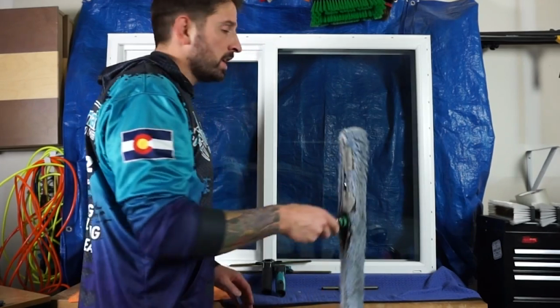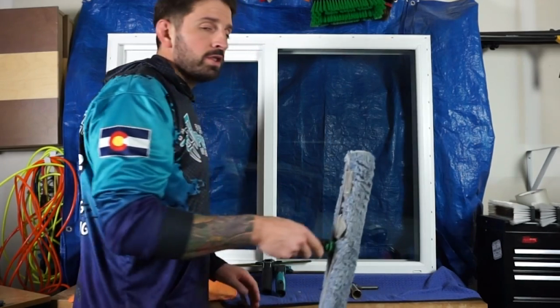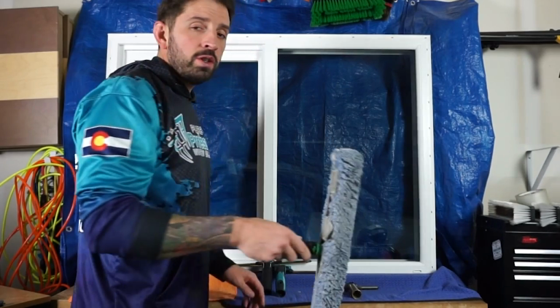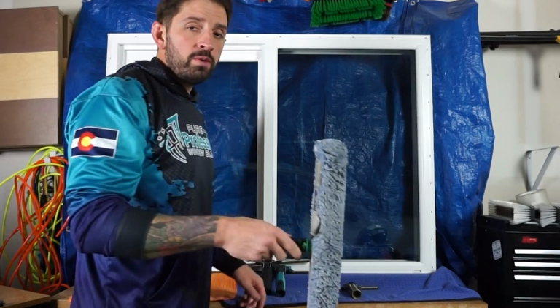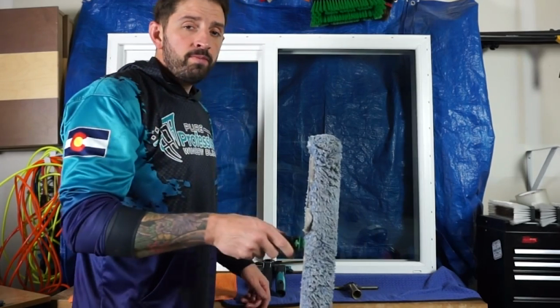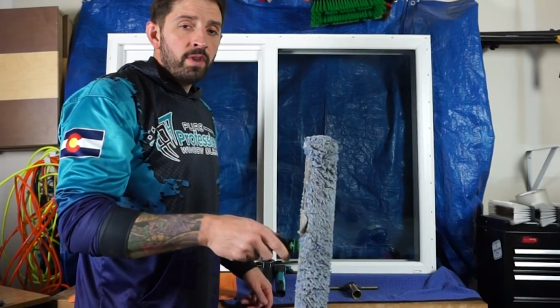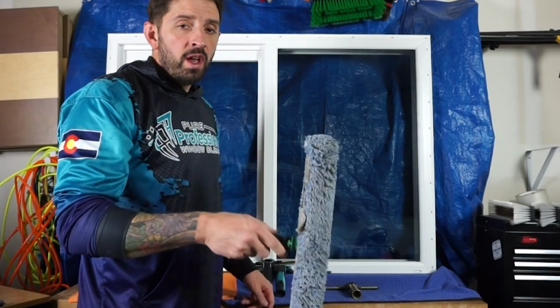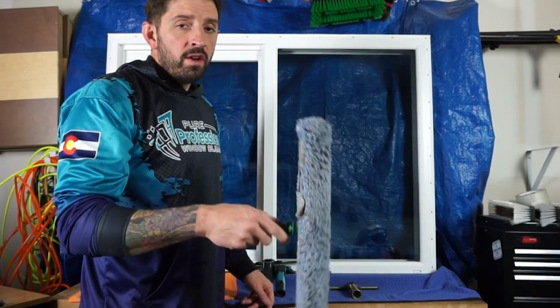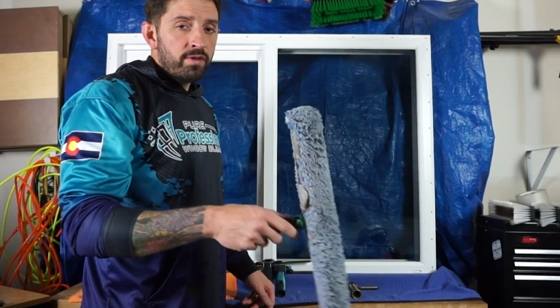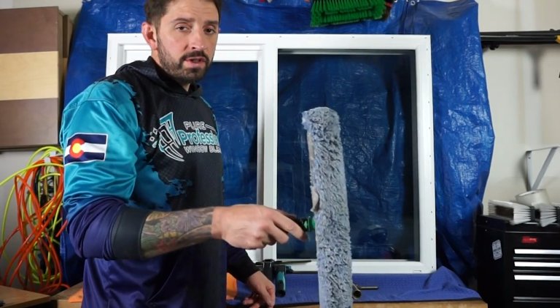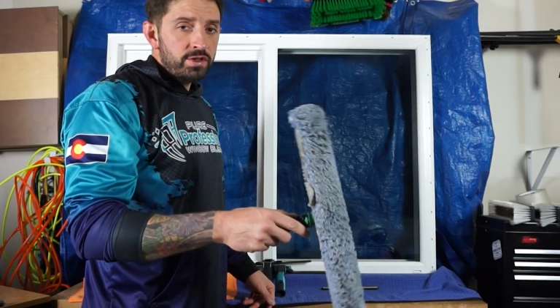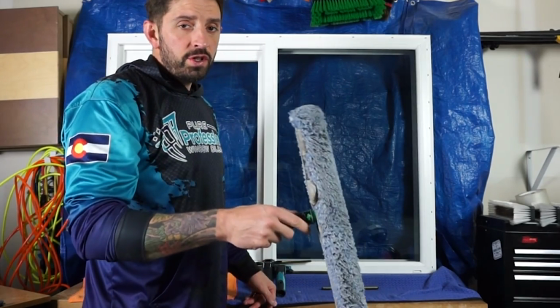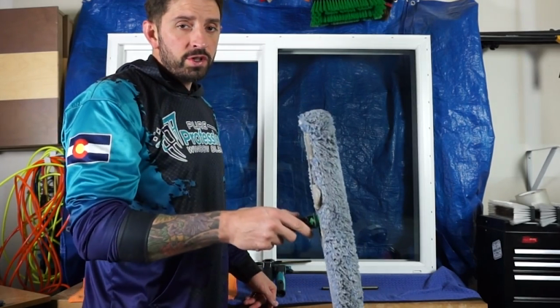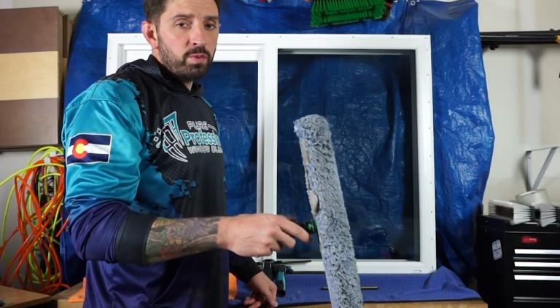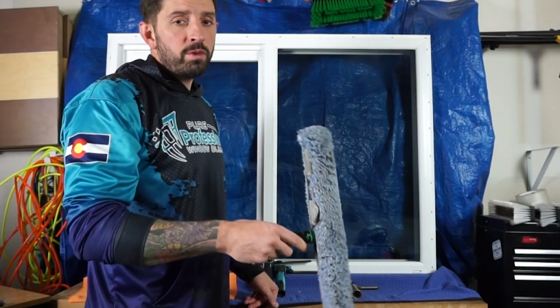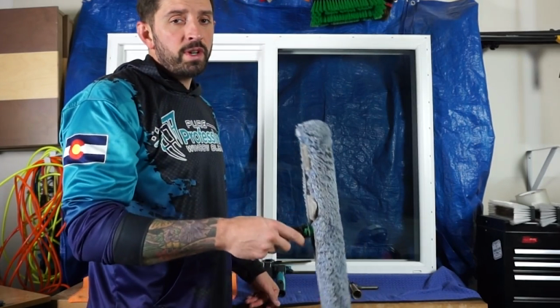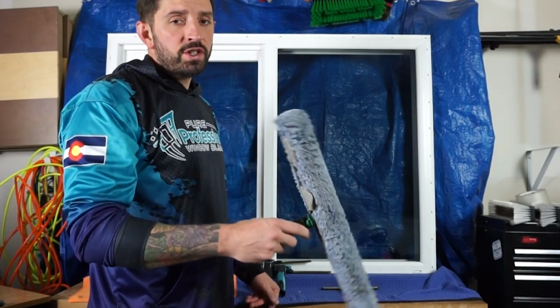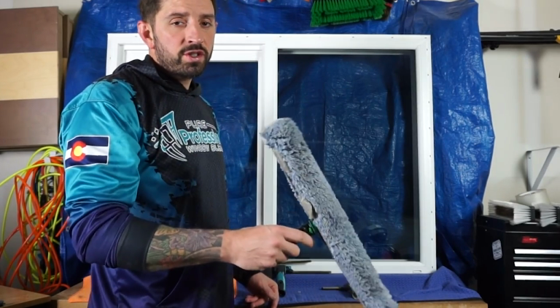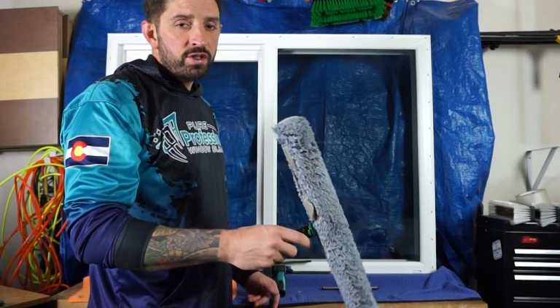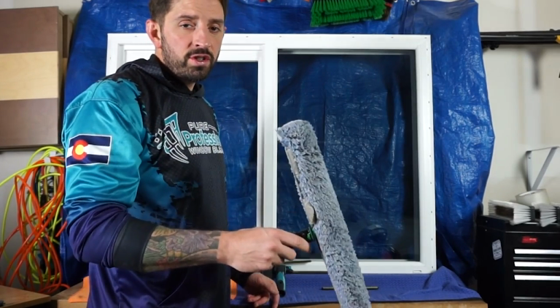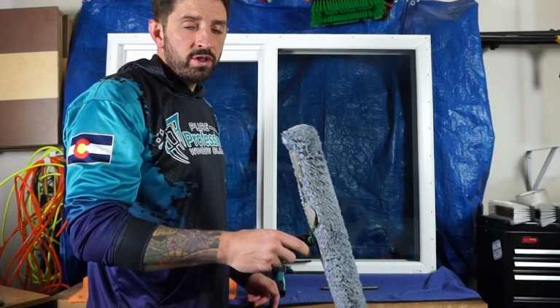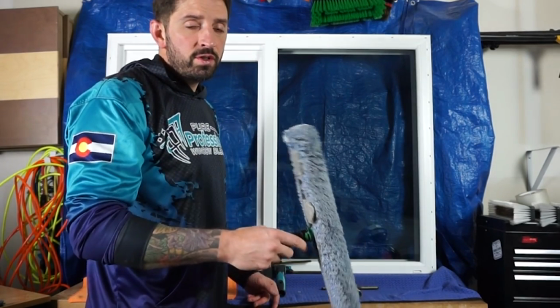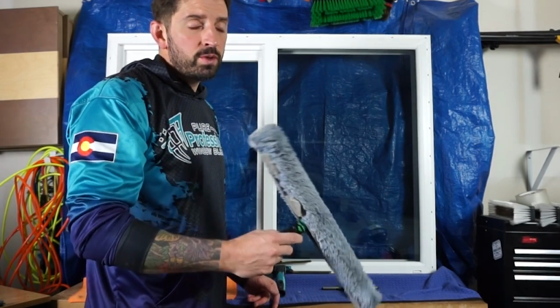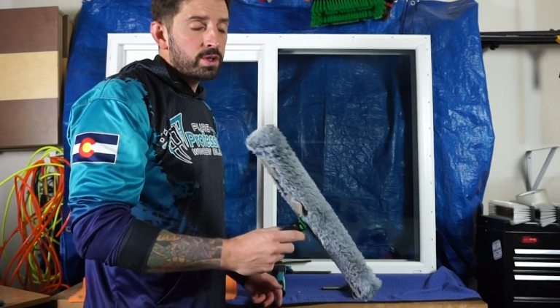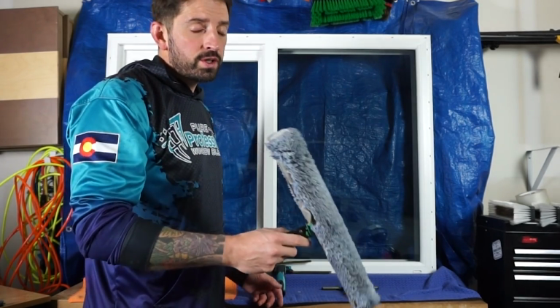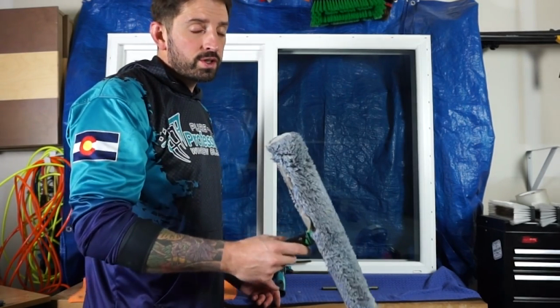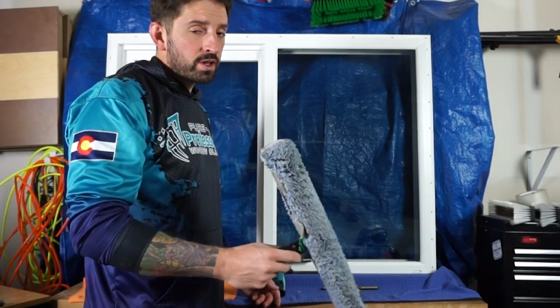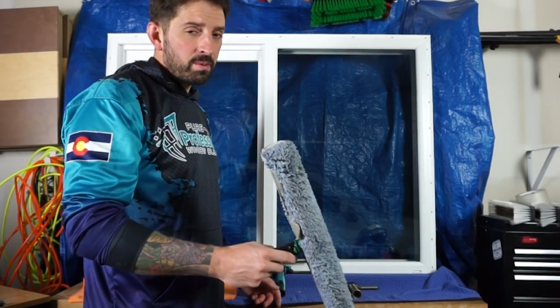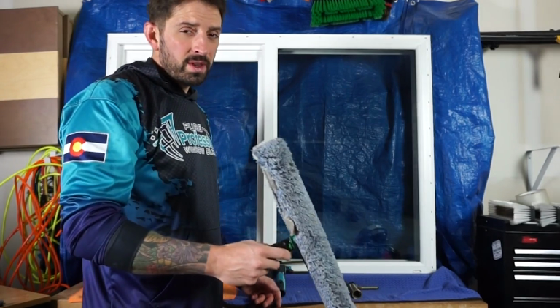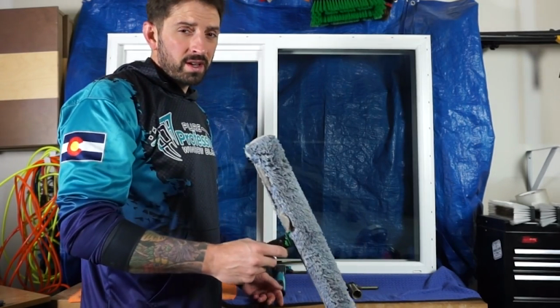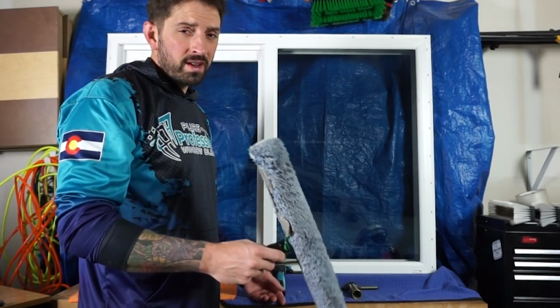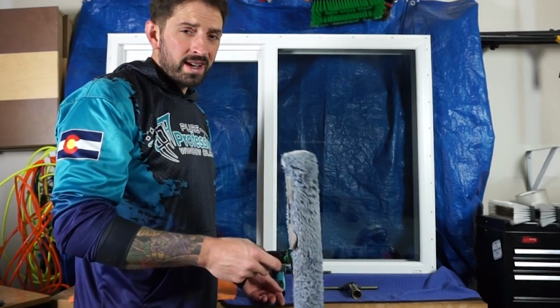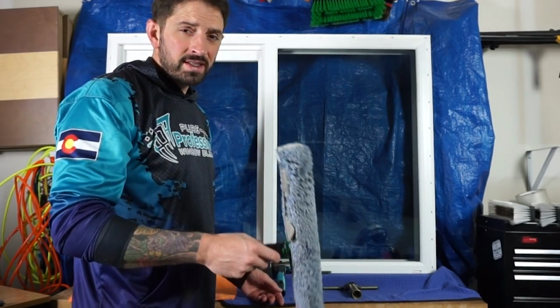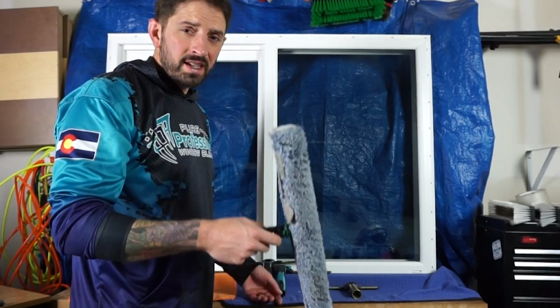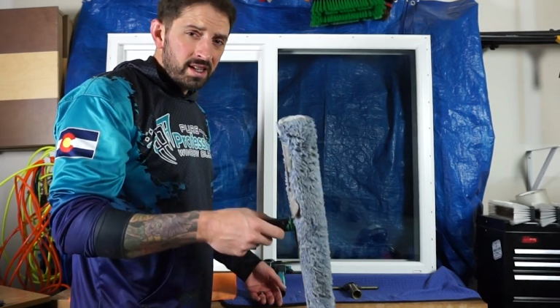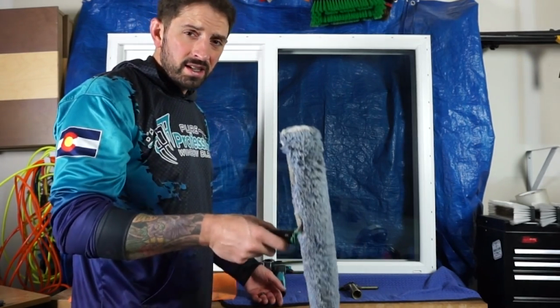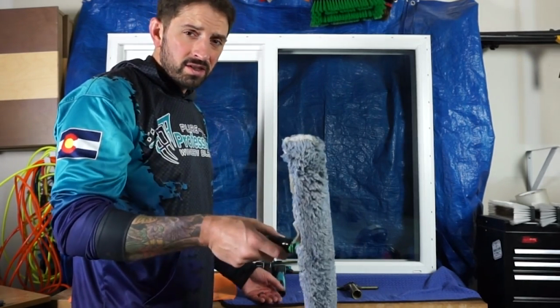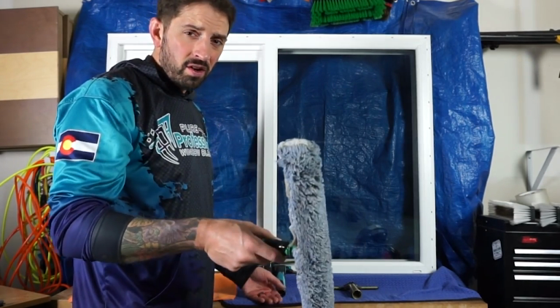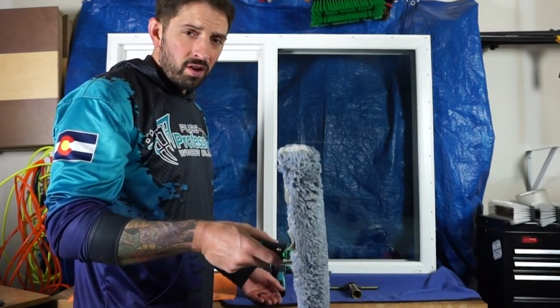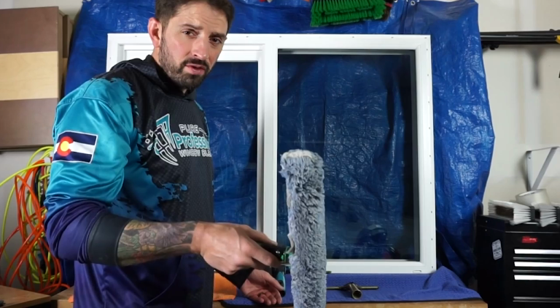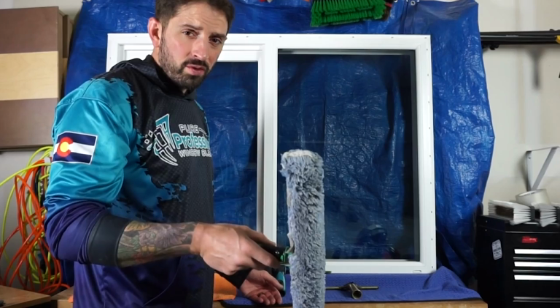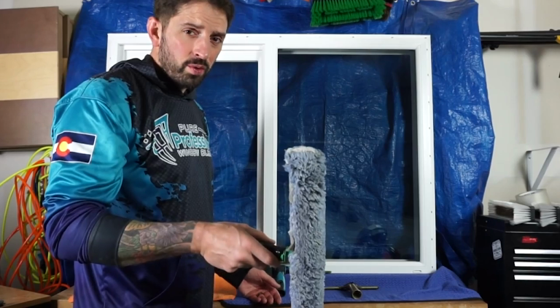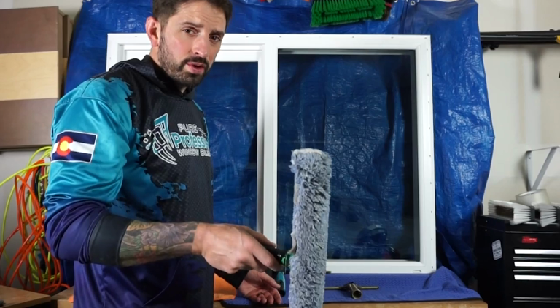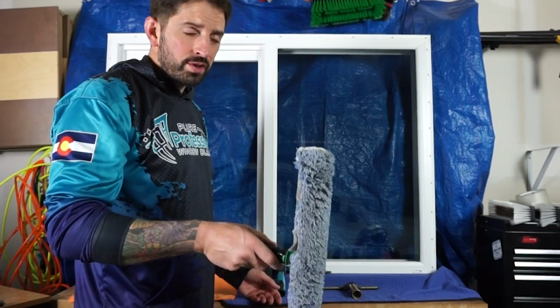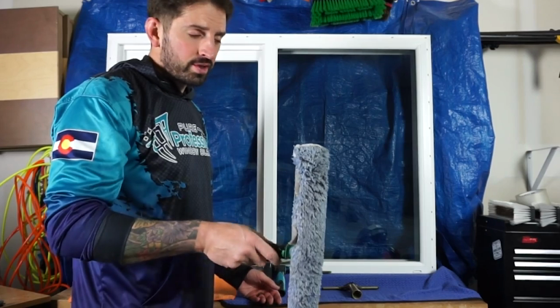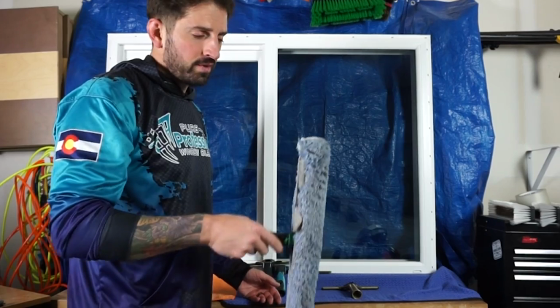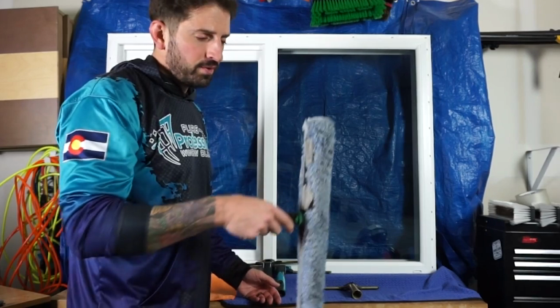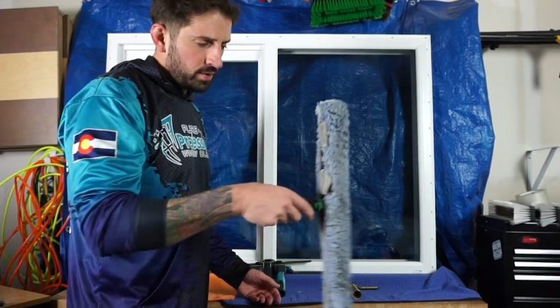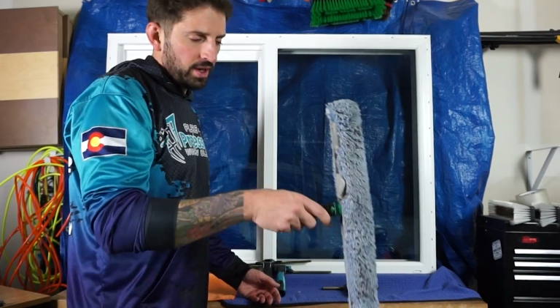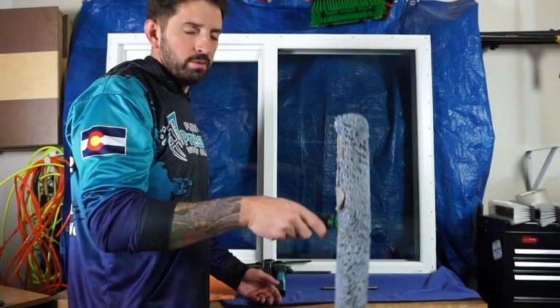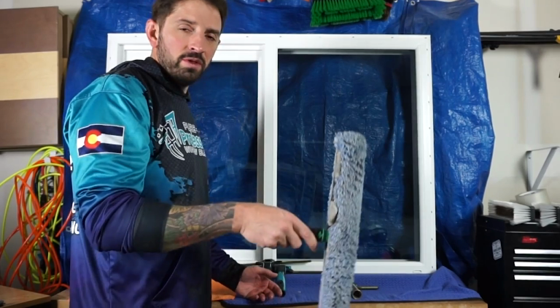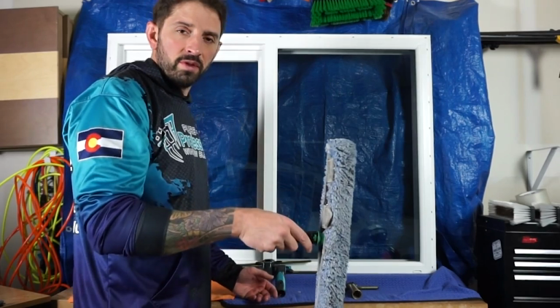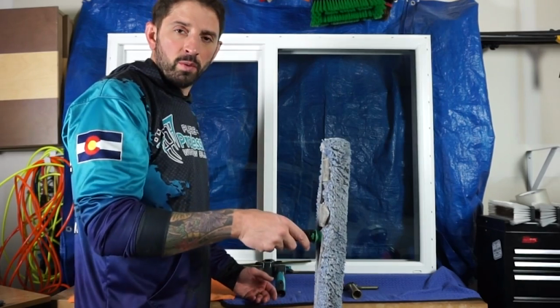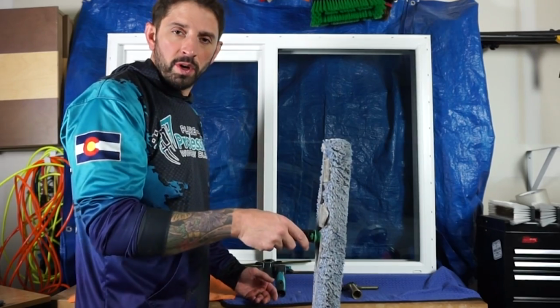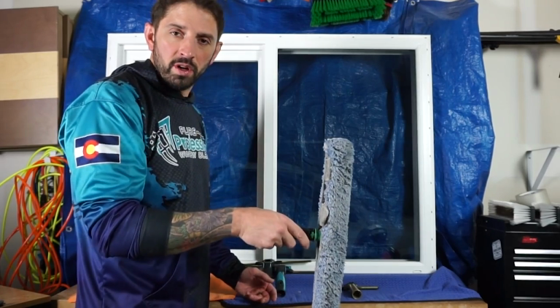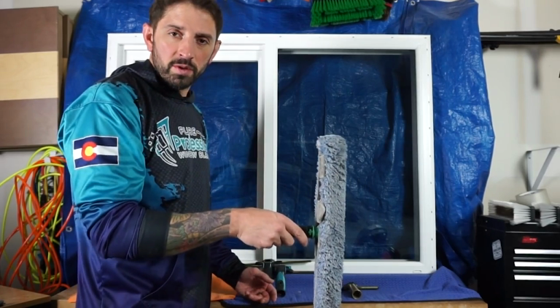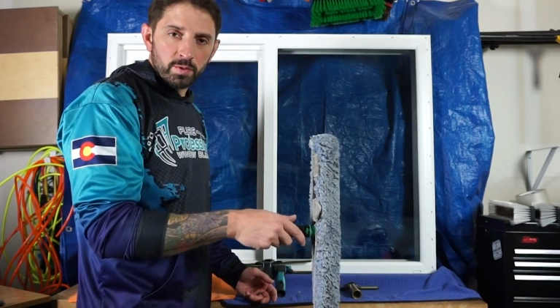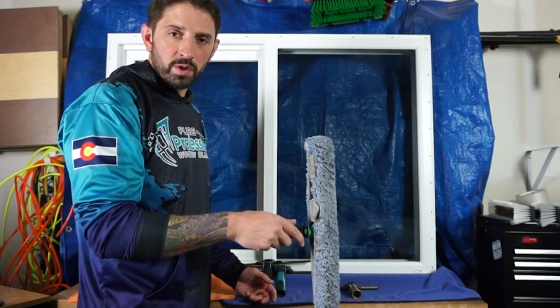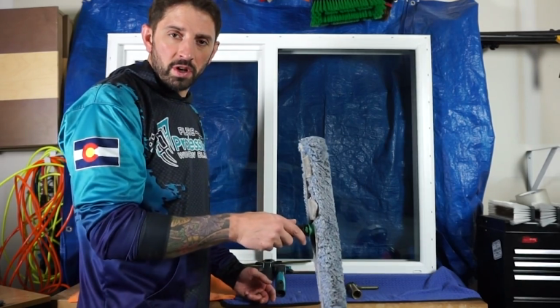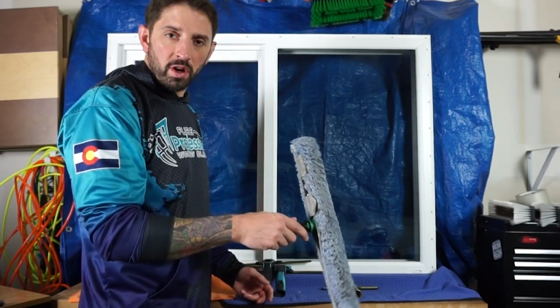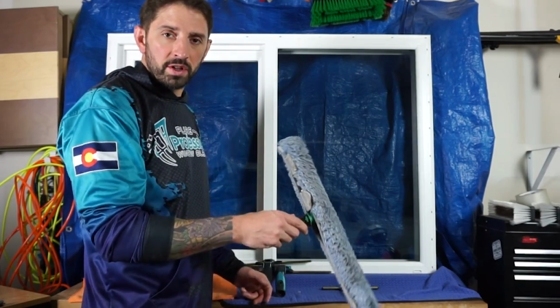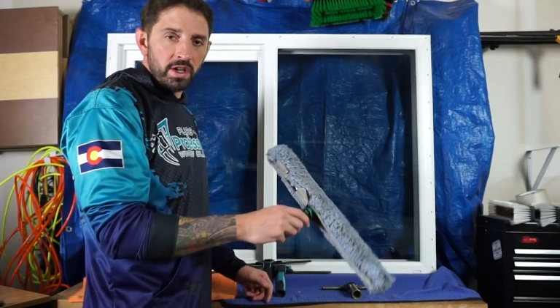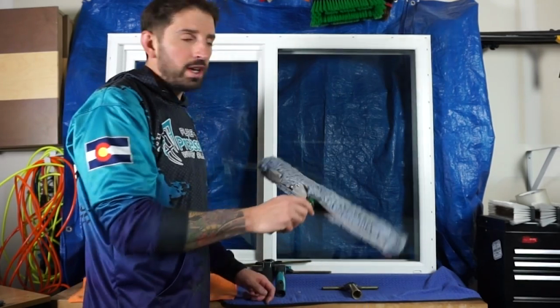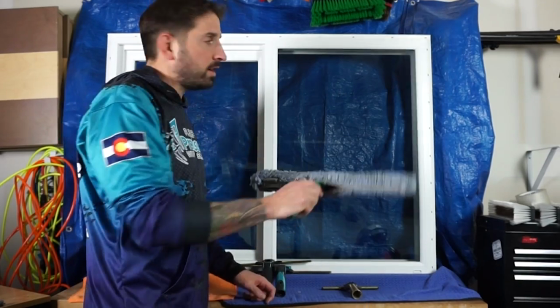First you just want to make sure you do a good scrub on the glass, getting into all the corners. A few times over the window is really all you need.